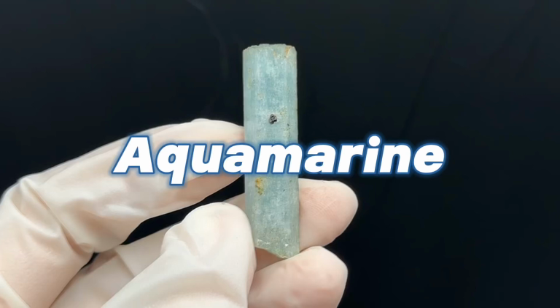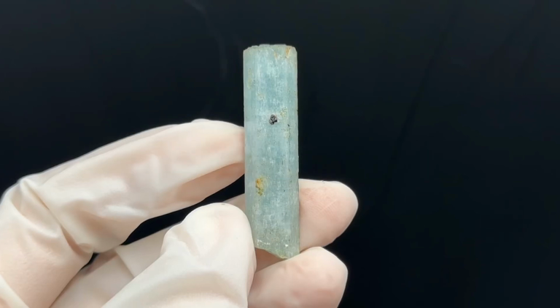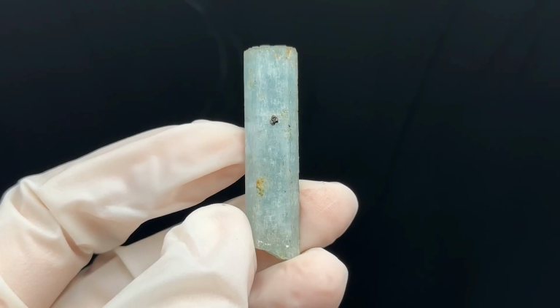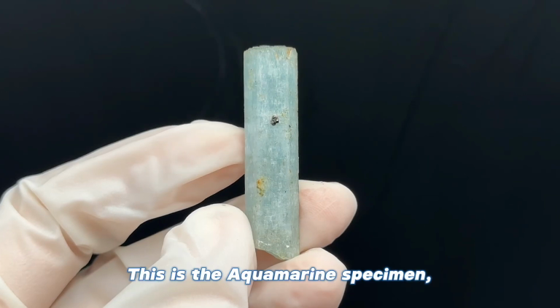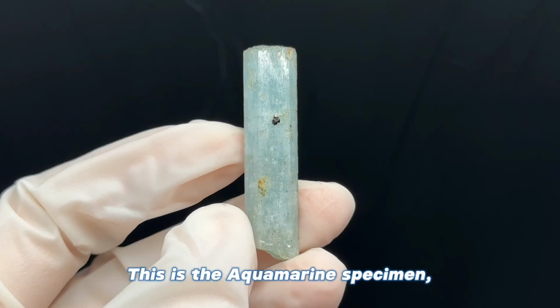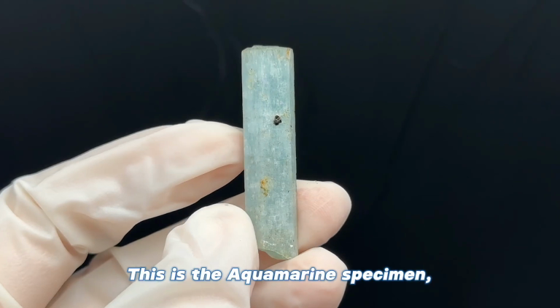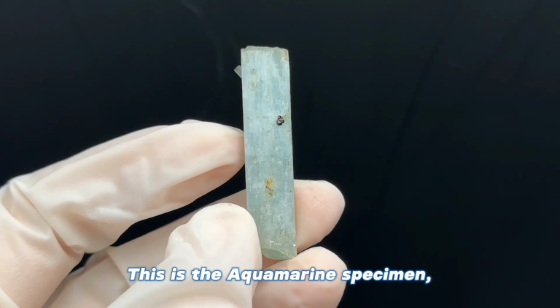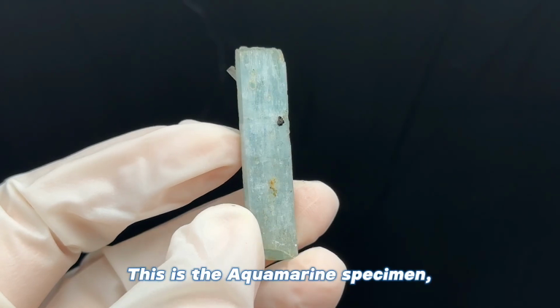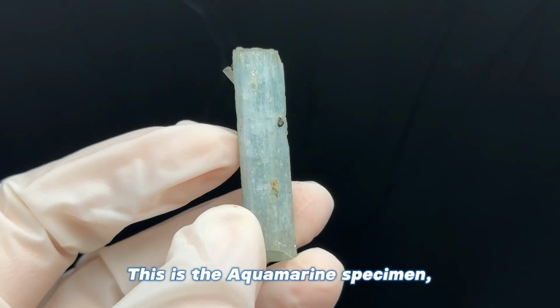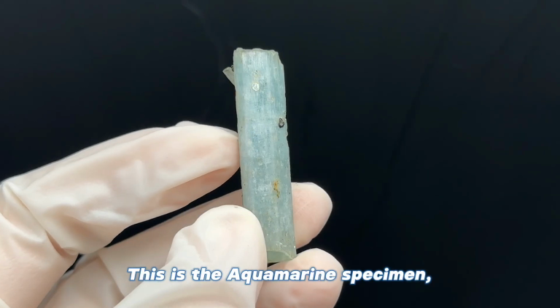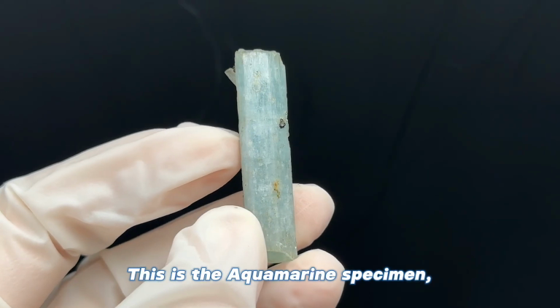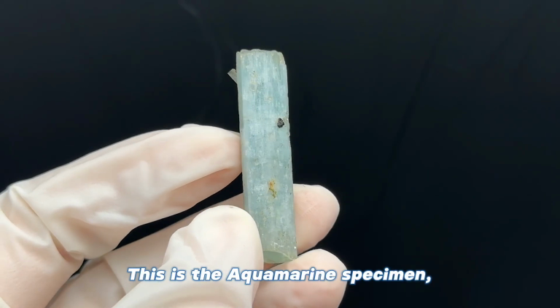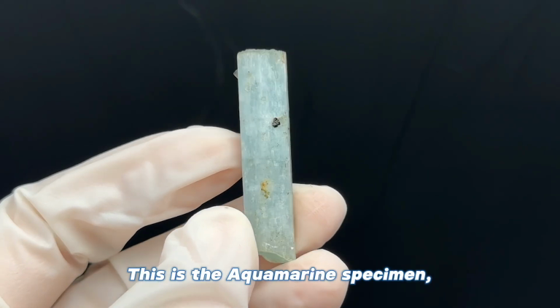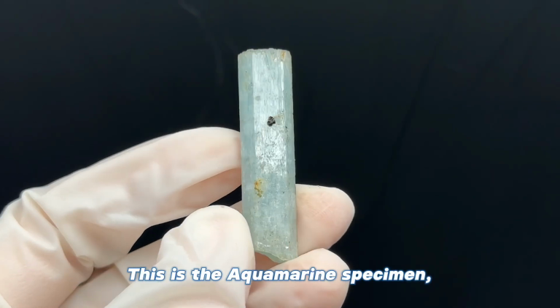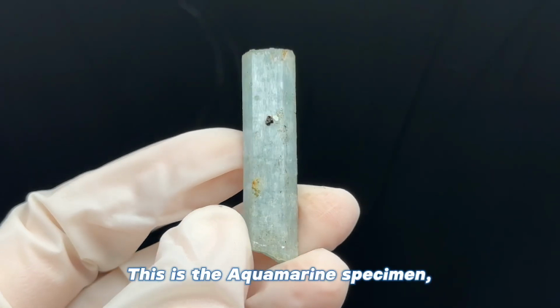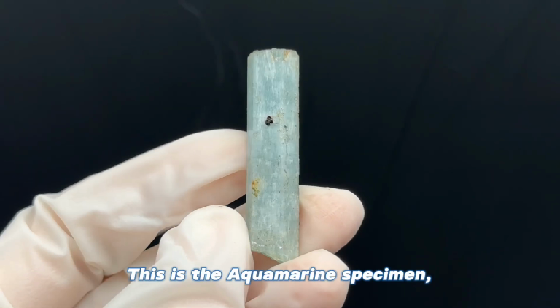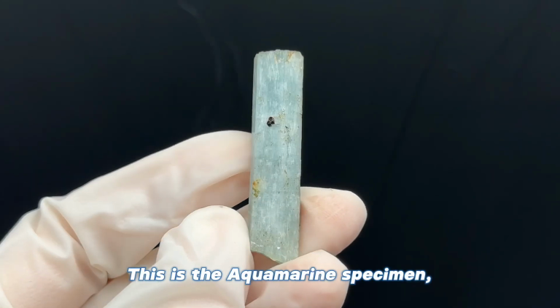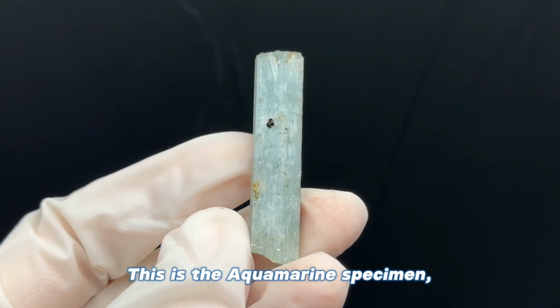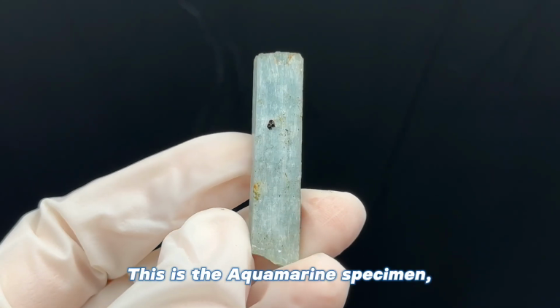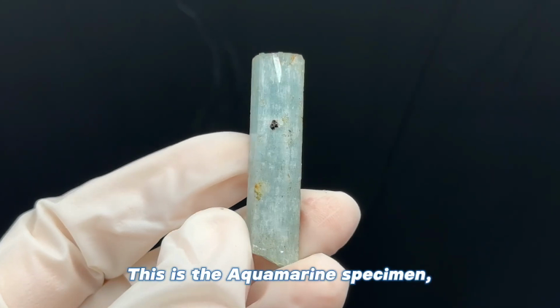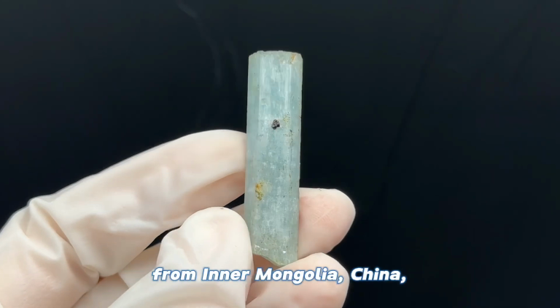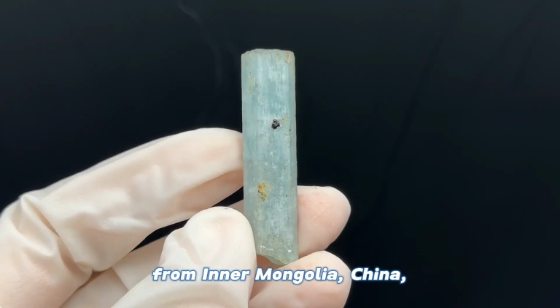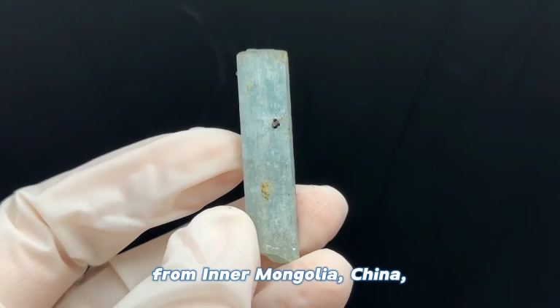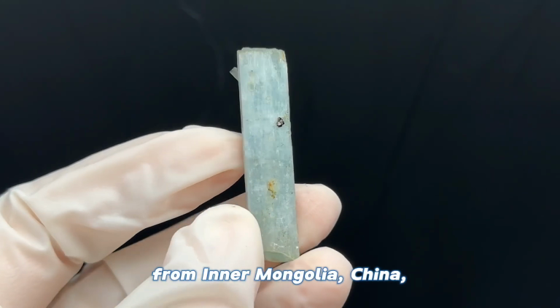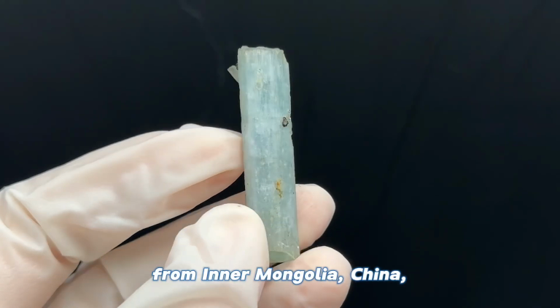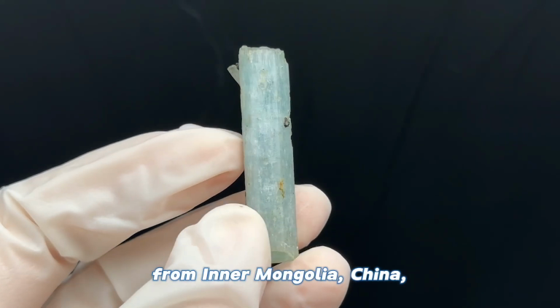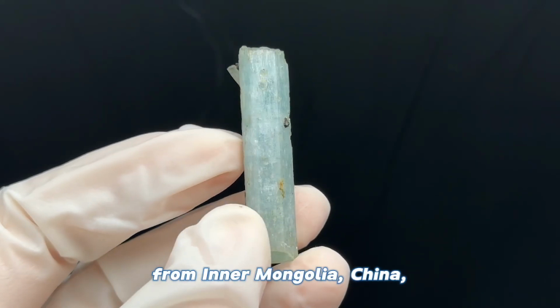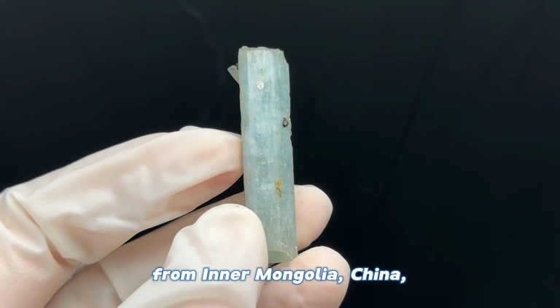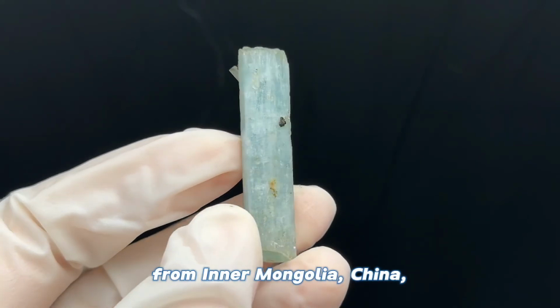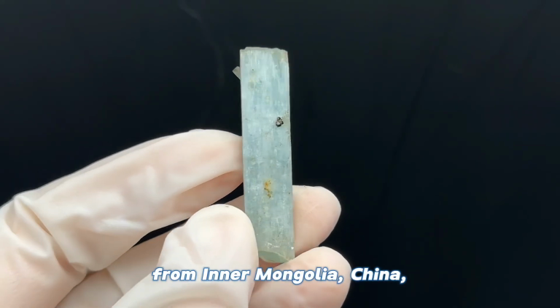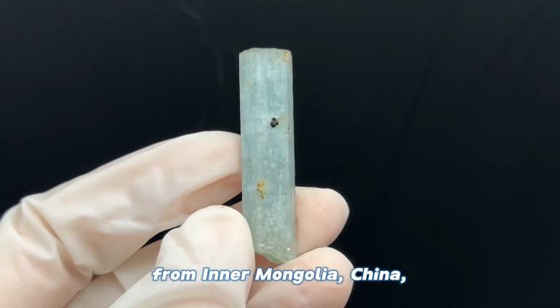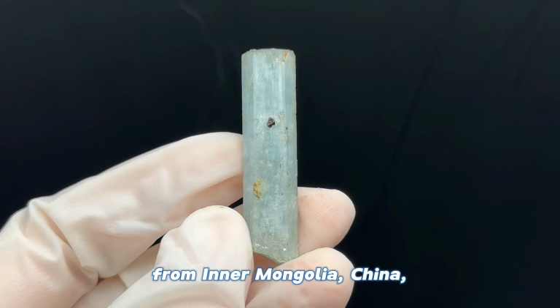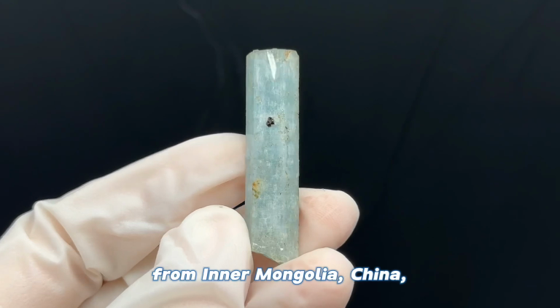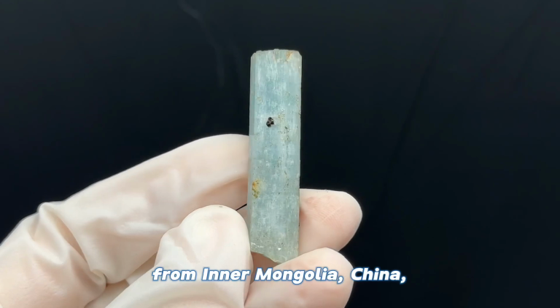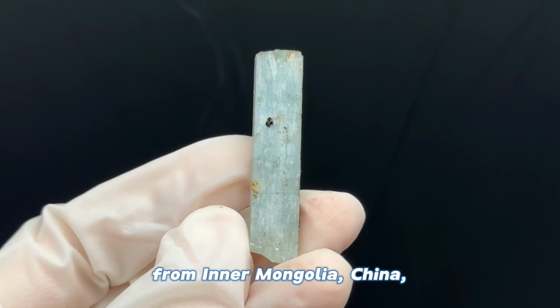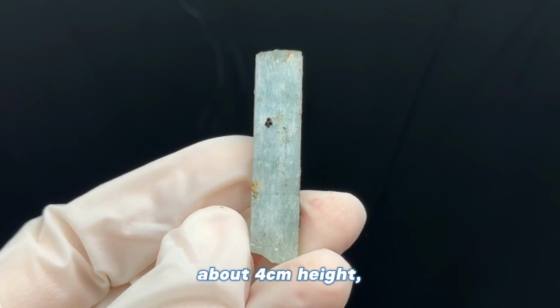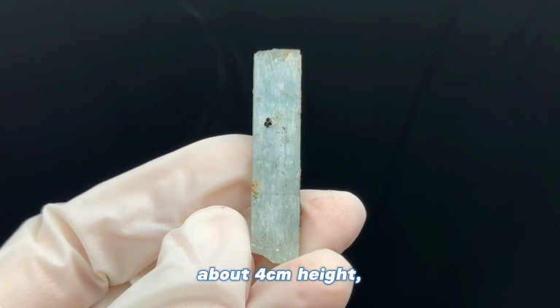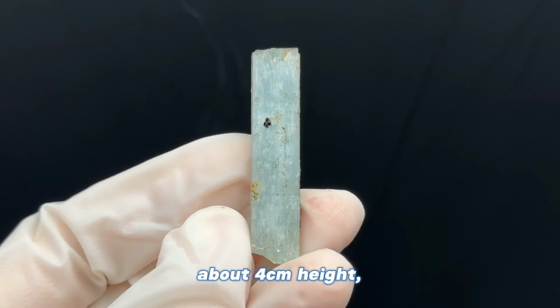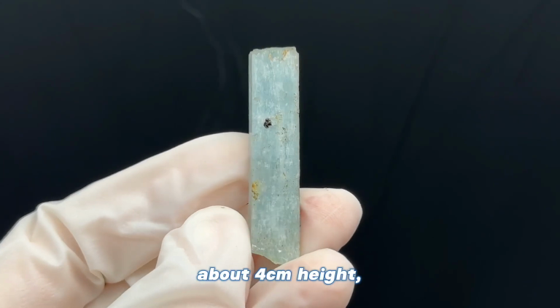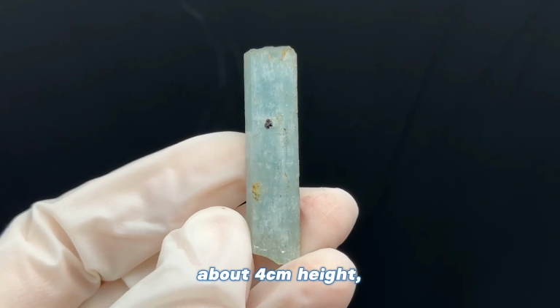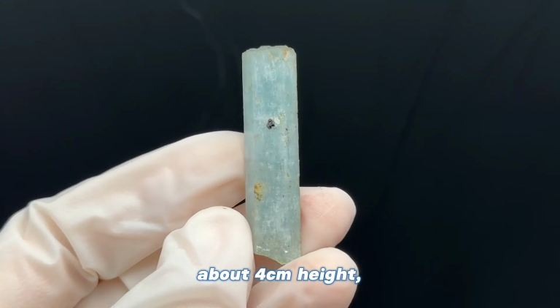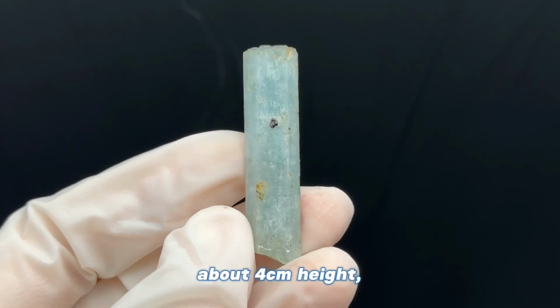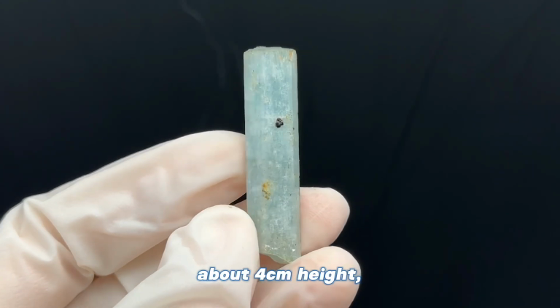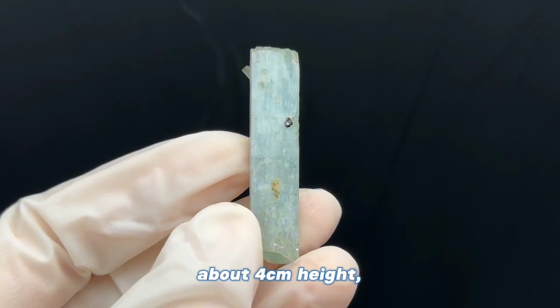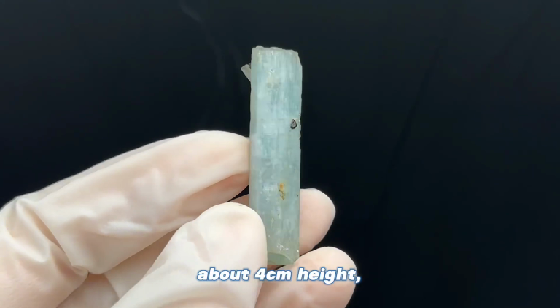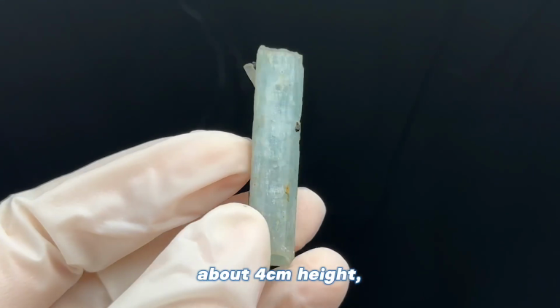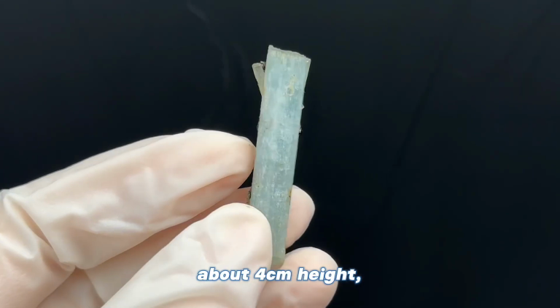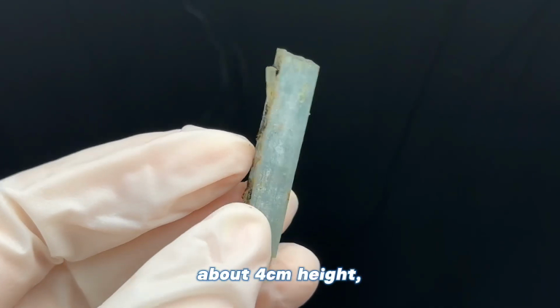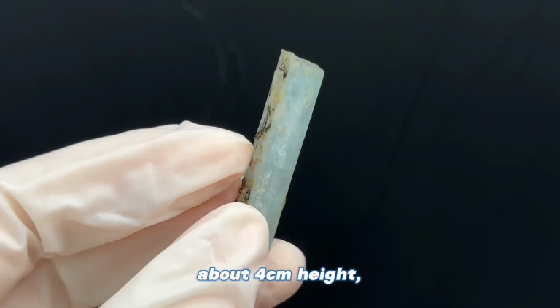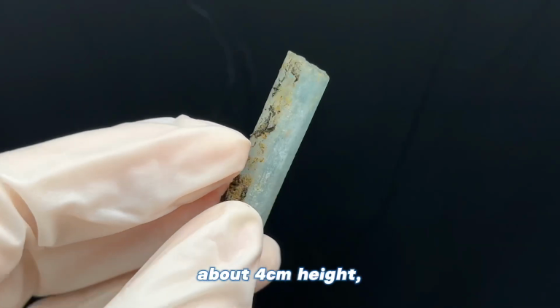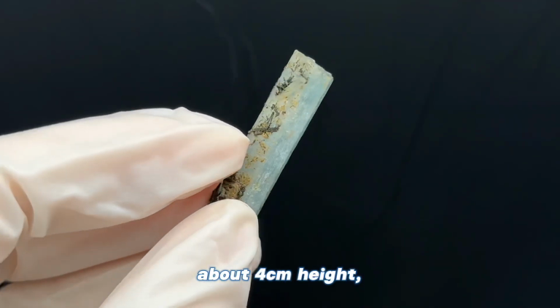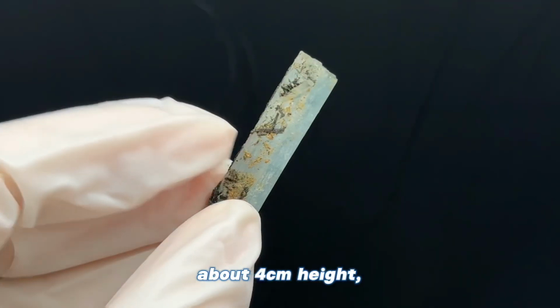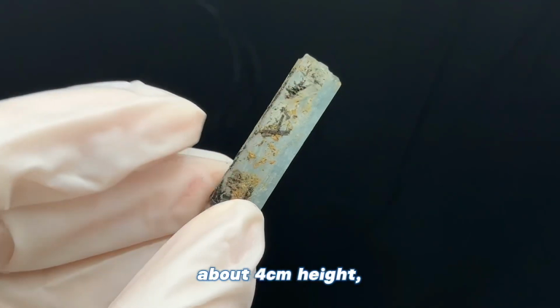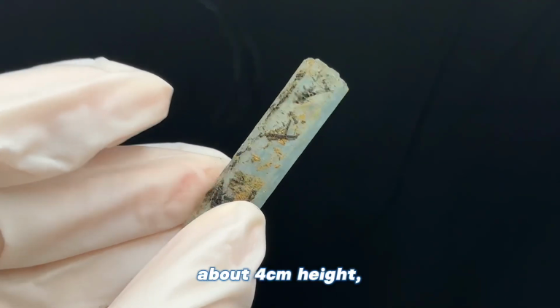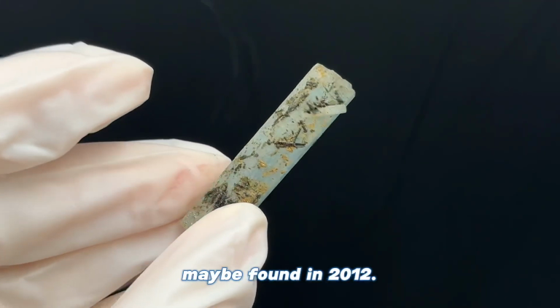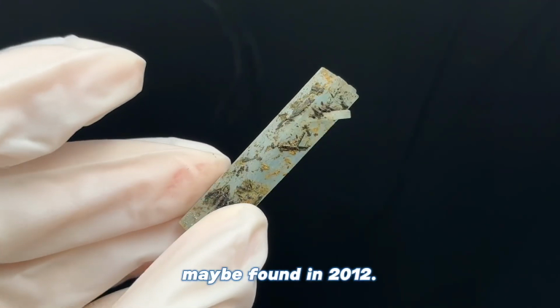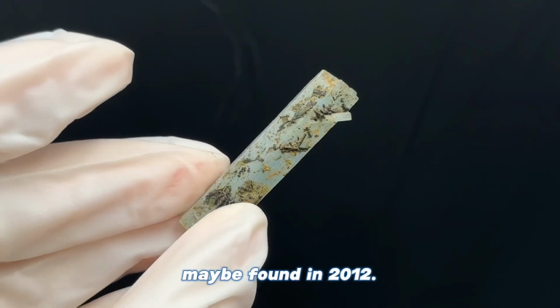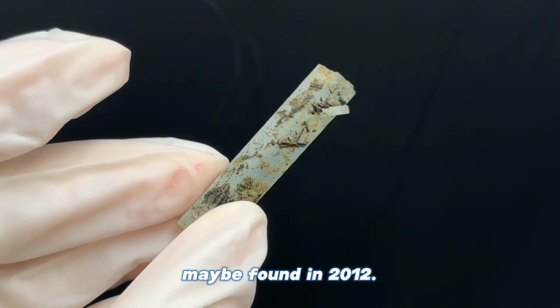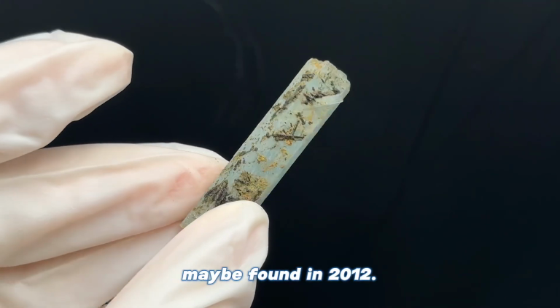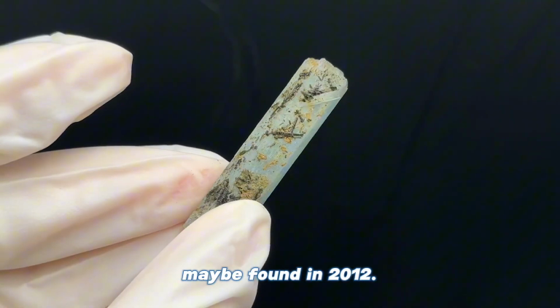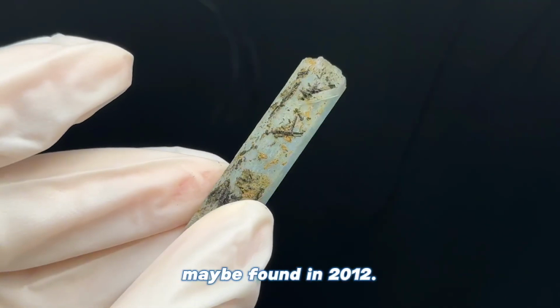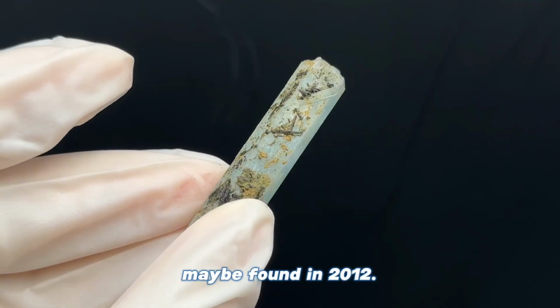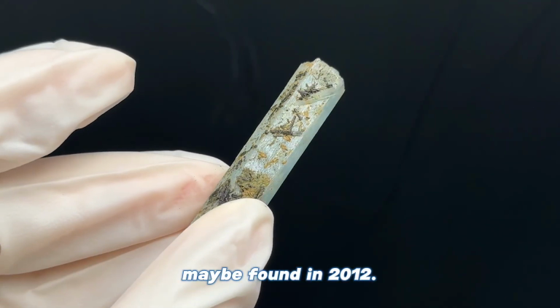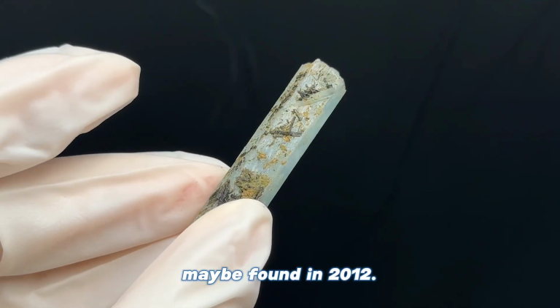This is the aquamarine specimen from Inner Mongolia, China, about 4 cm height, maybe found in 2012.